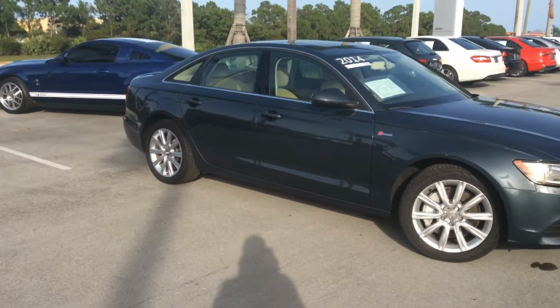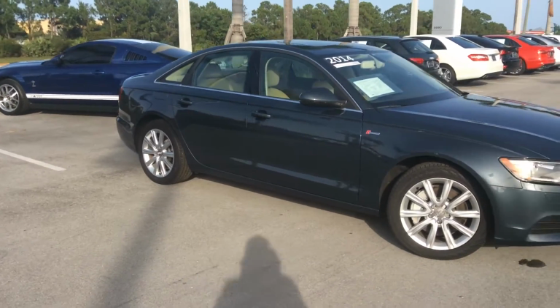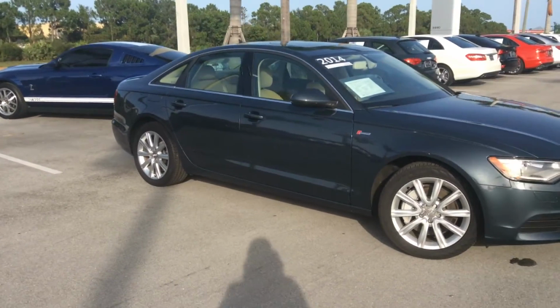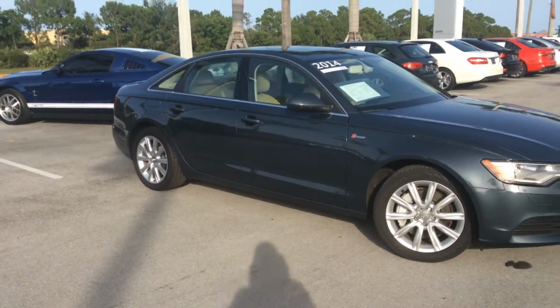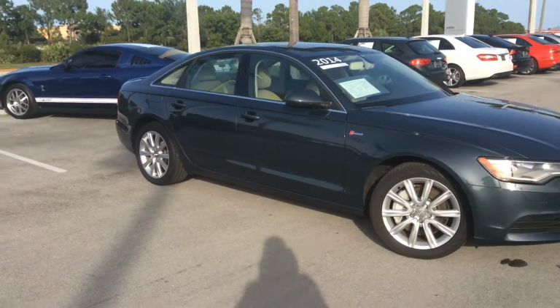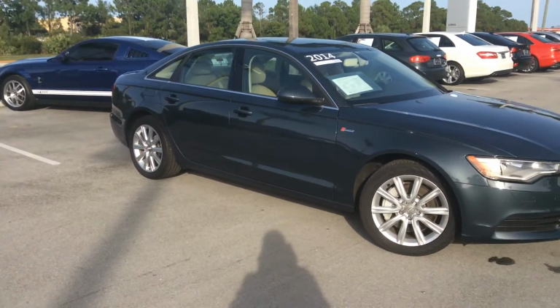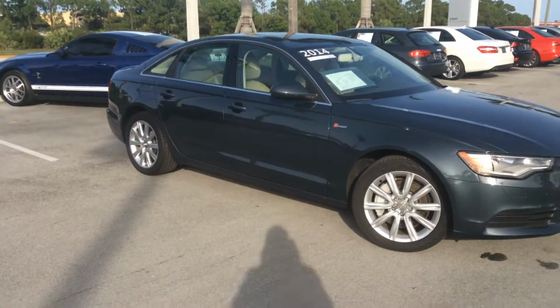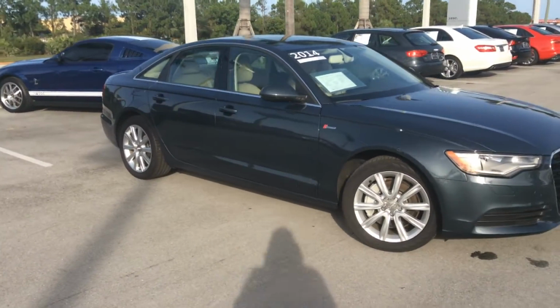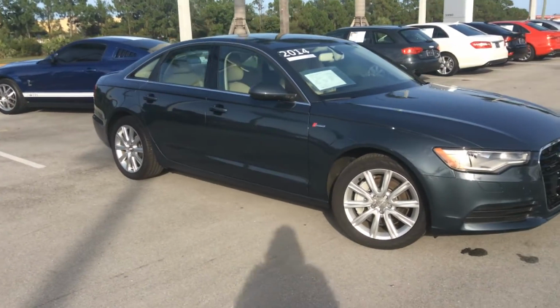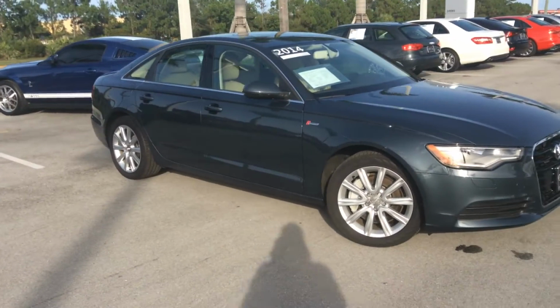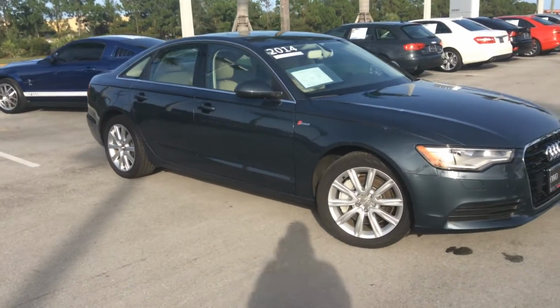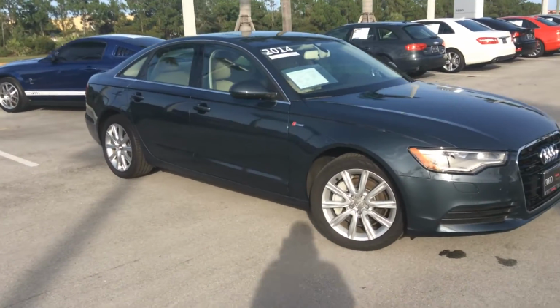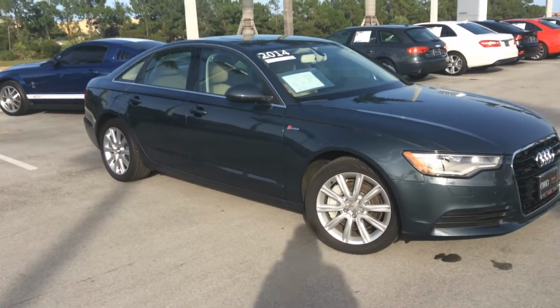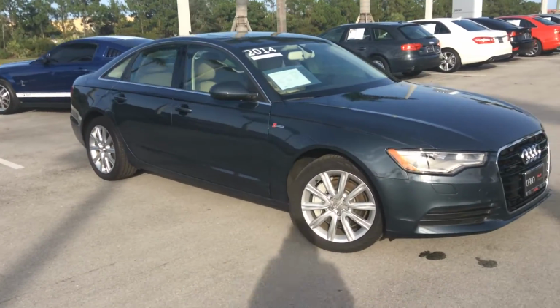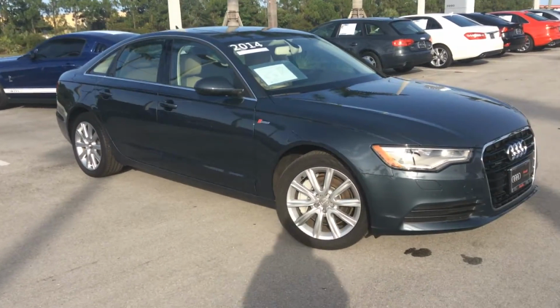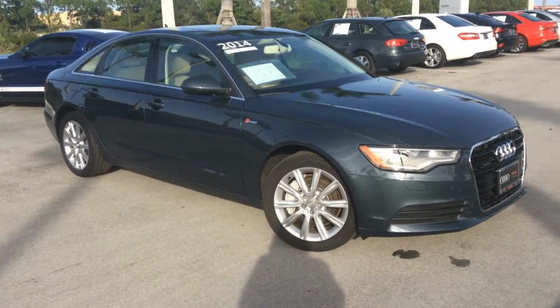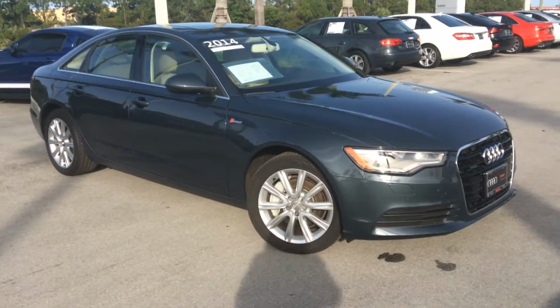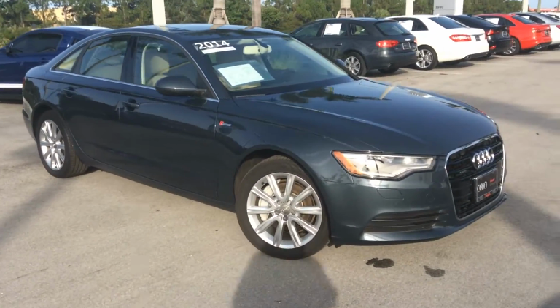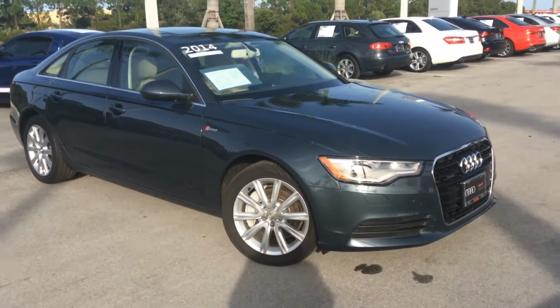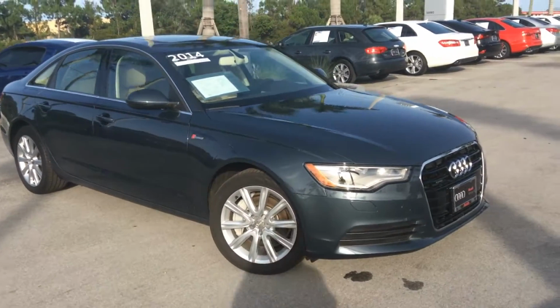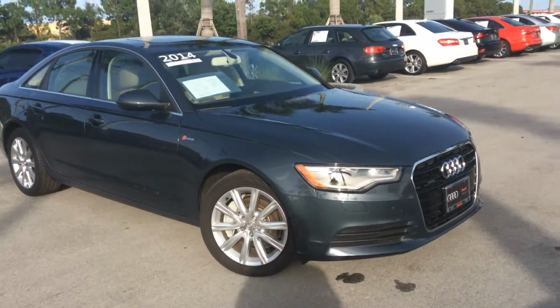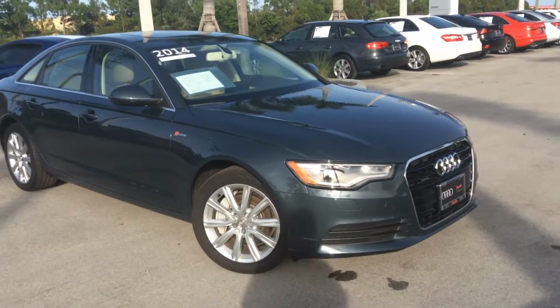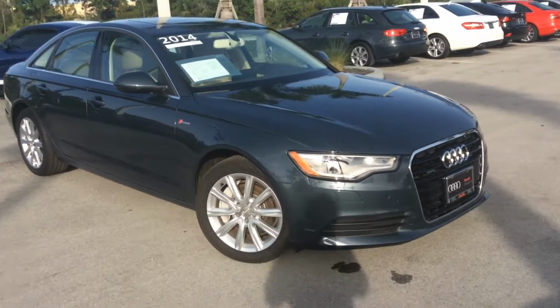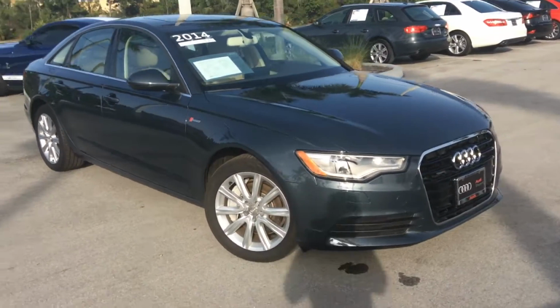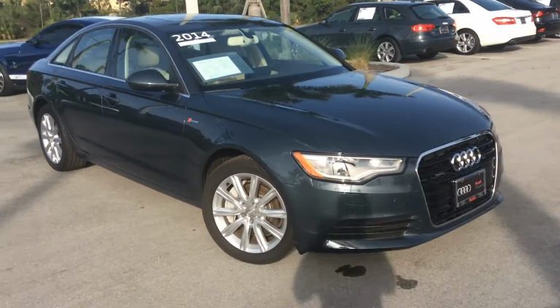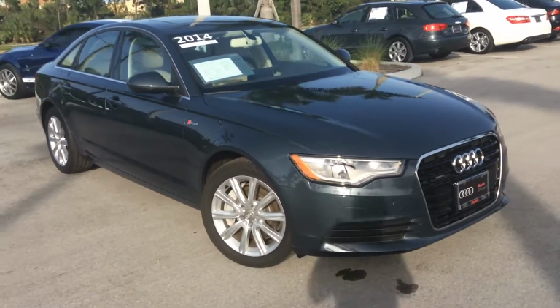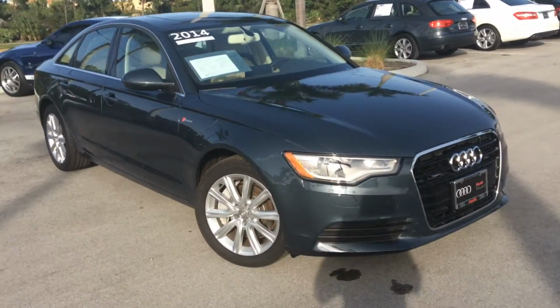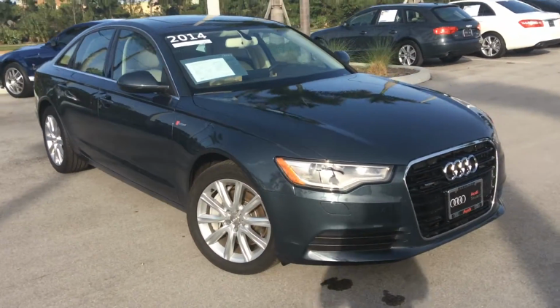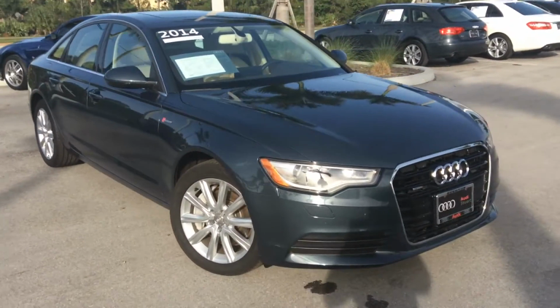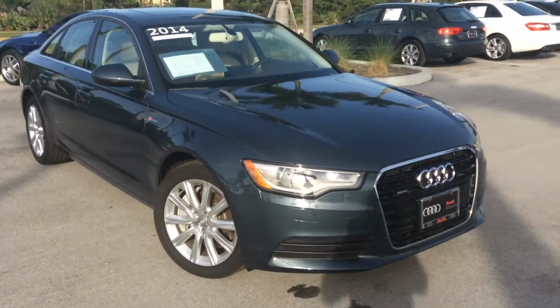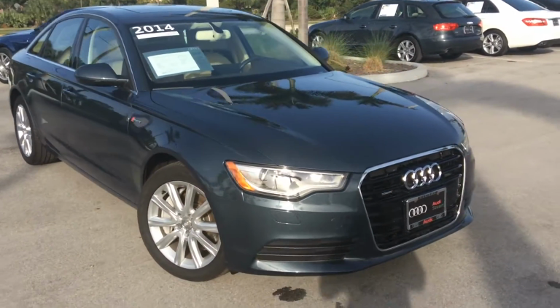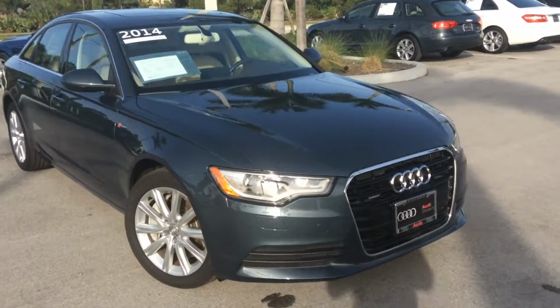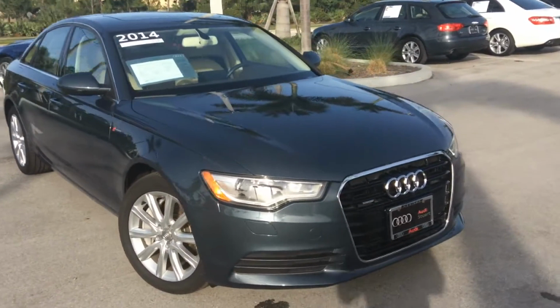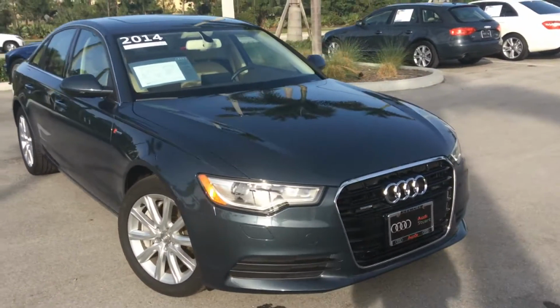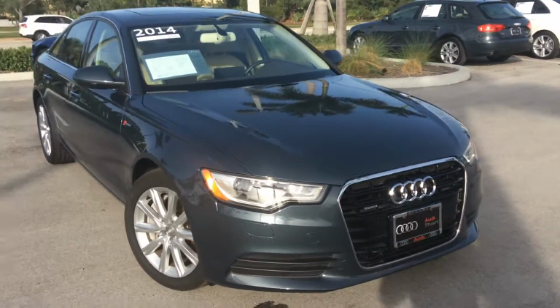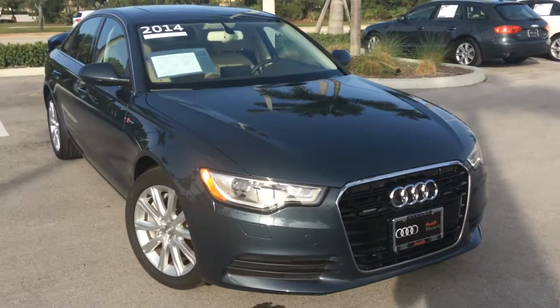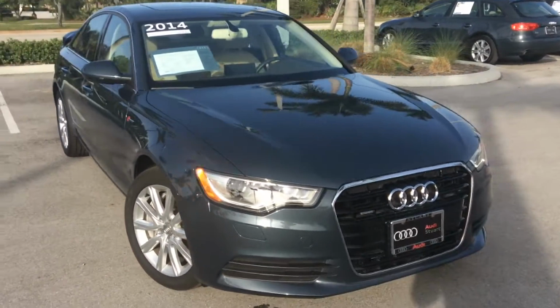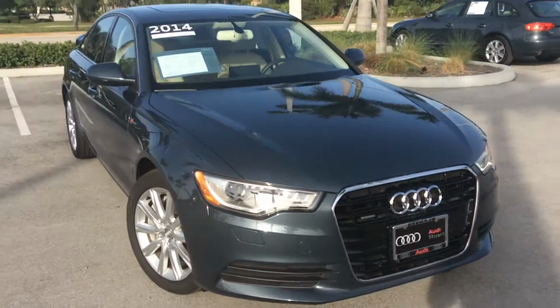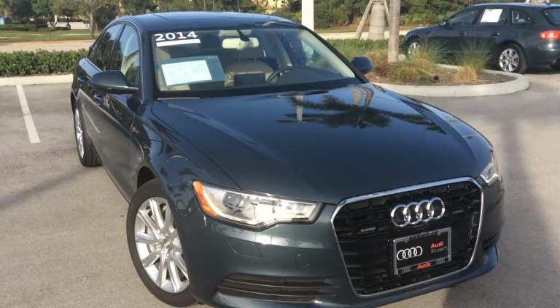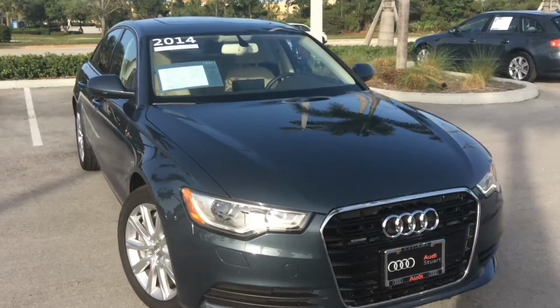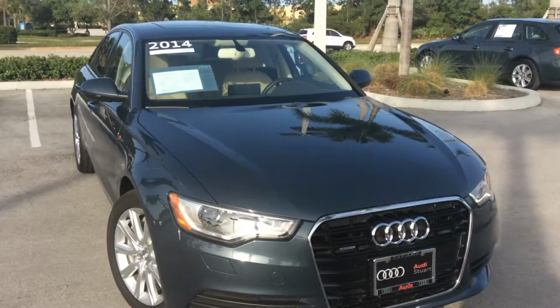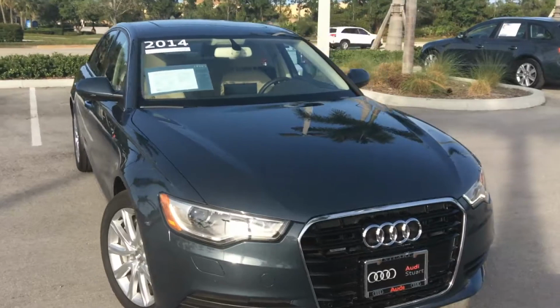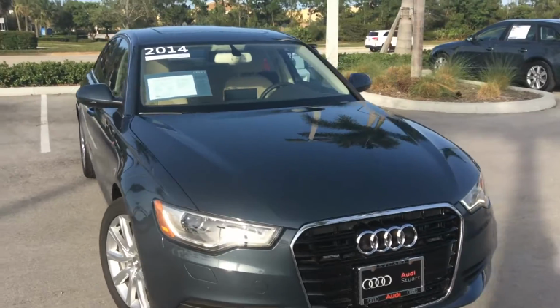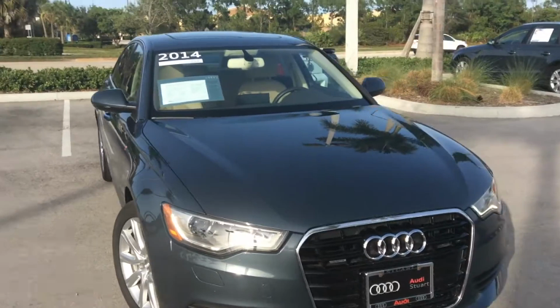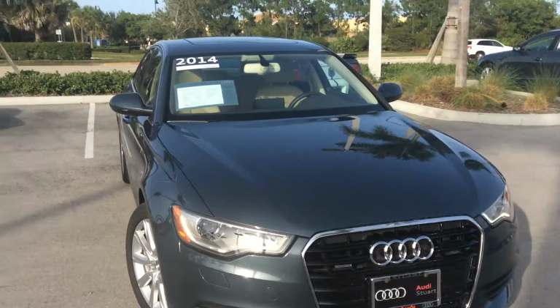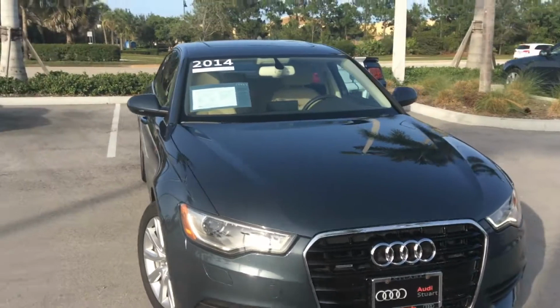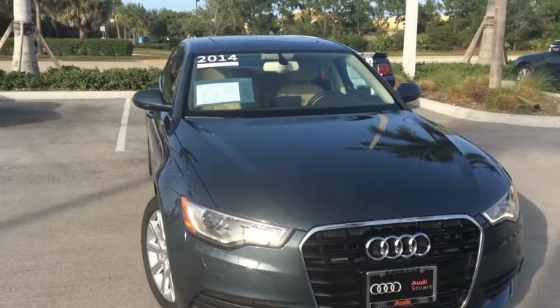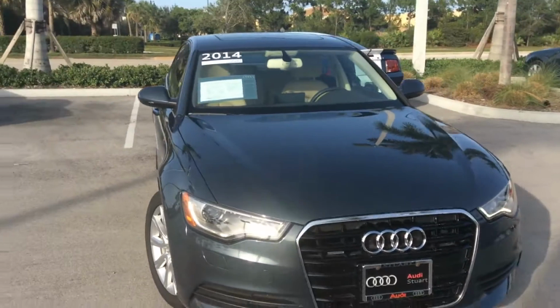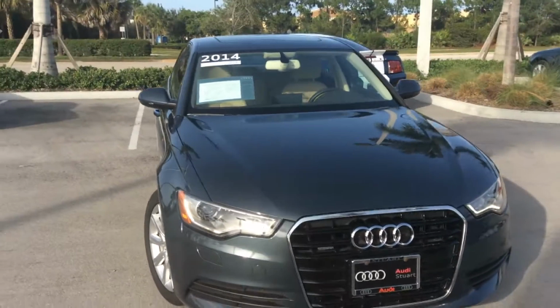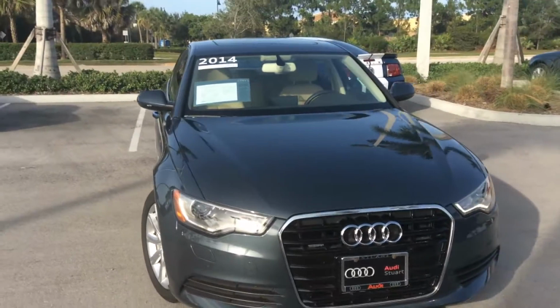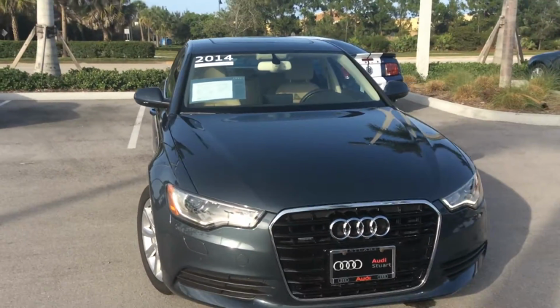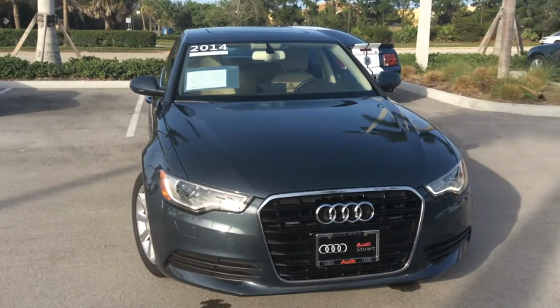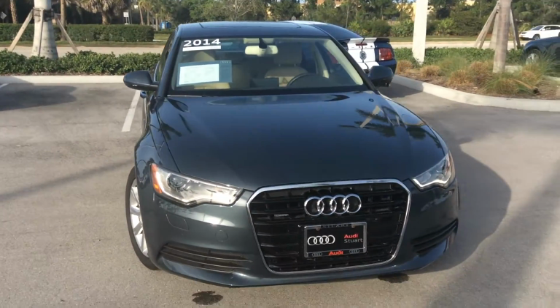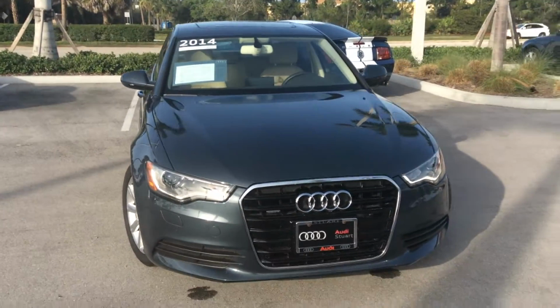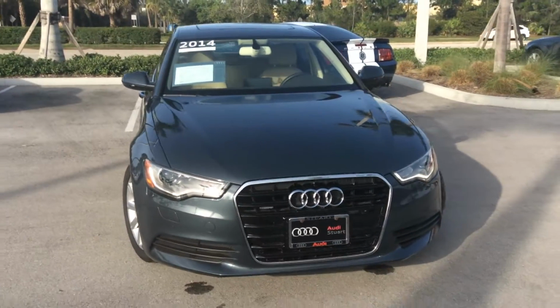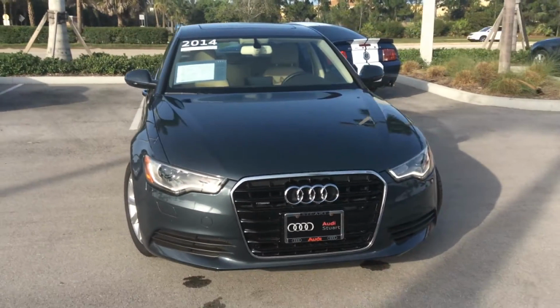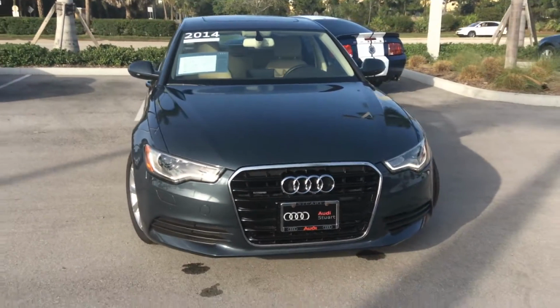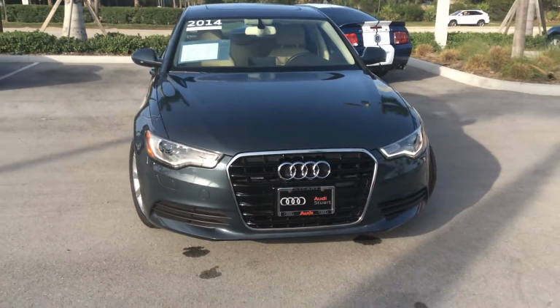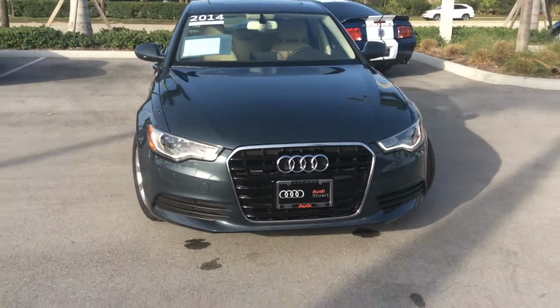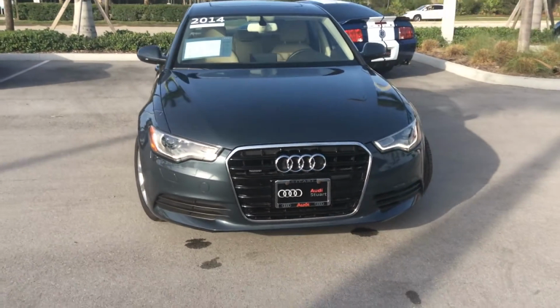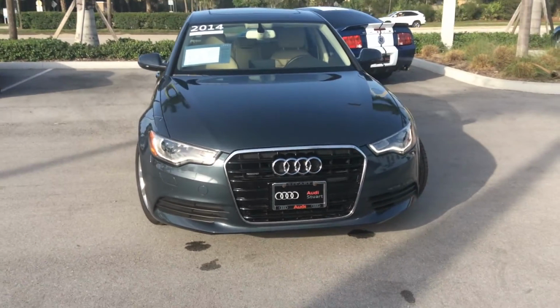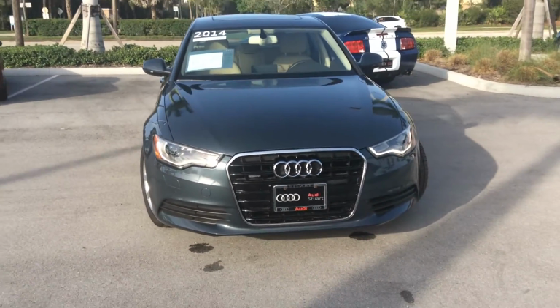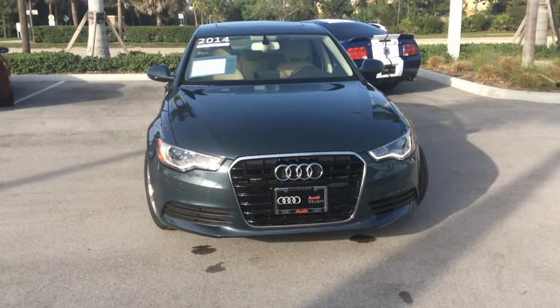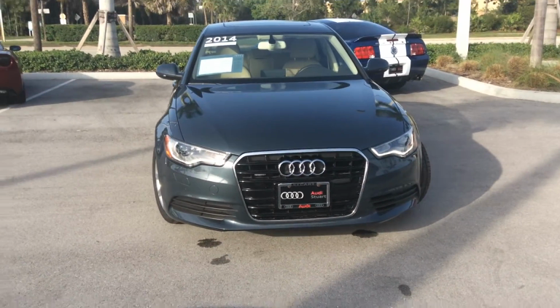Really just a beautiful example of this A6. And there's your outside — next is the inside.